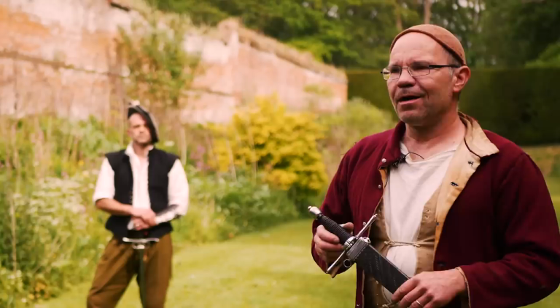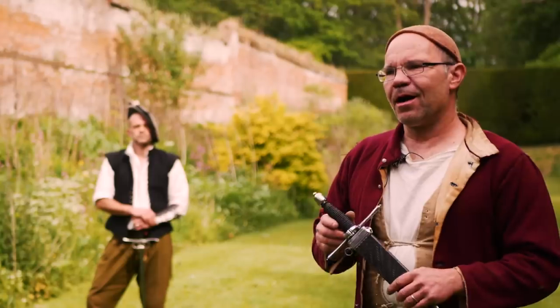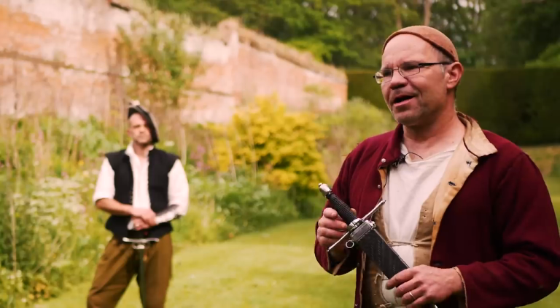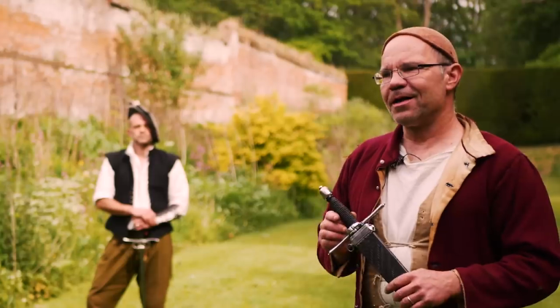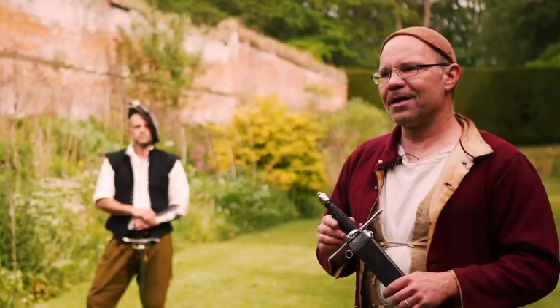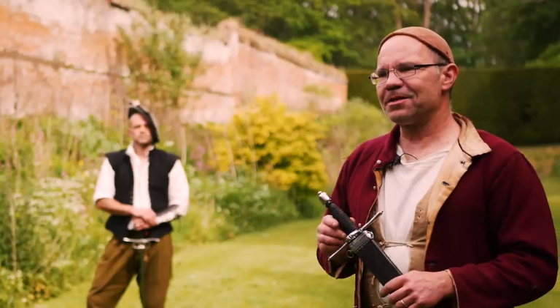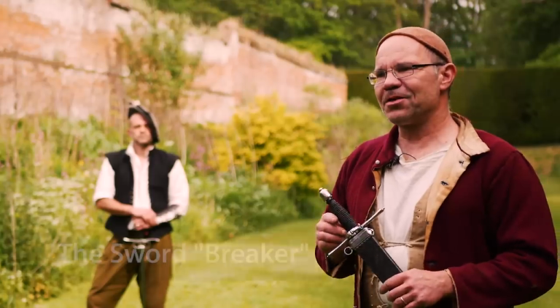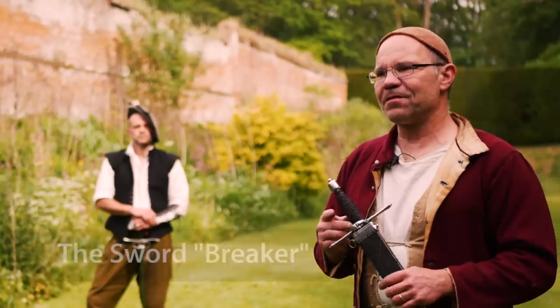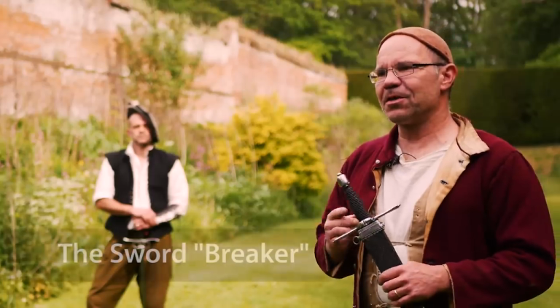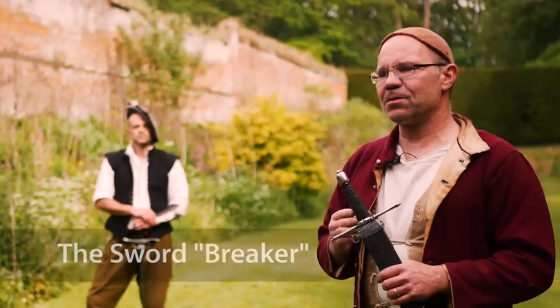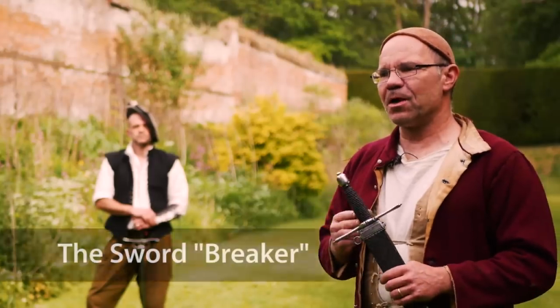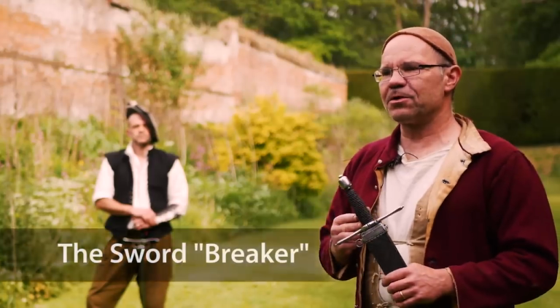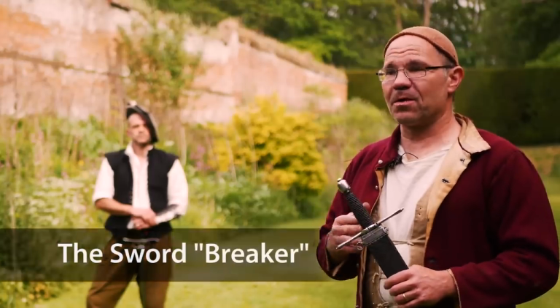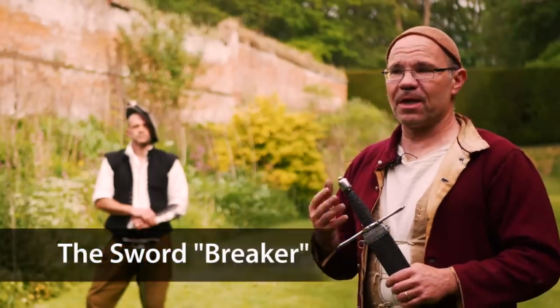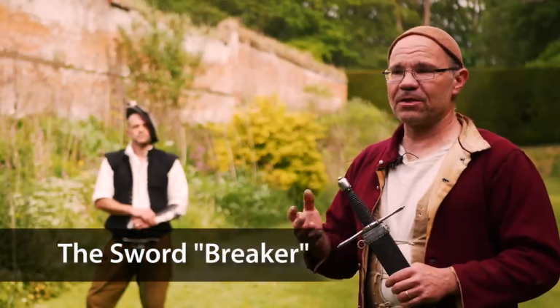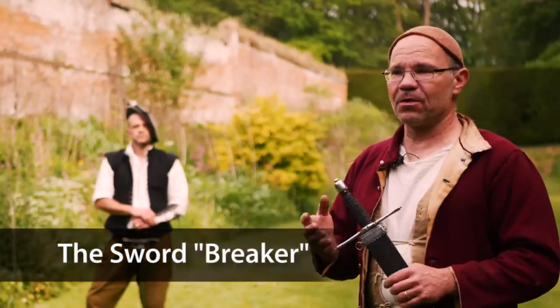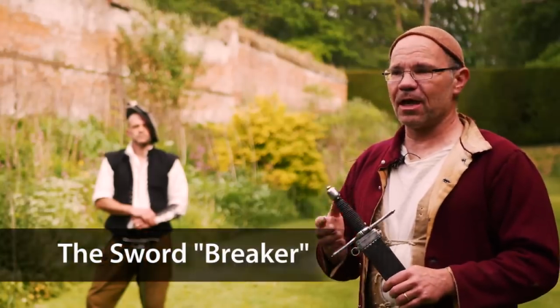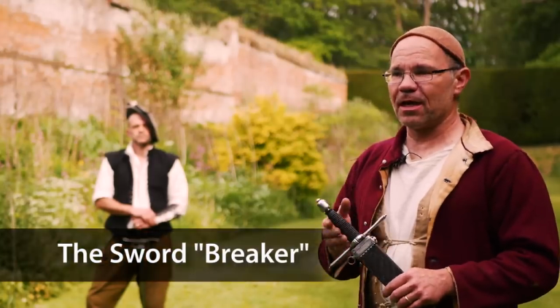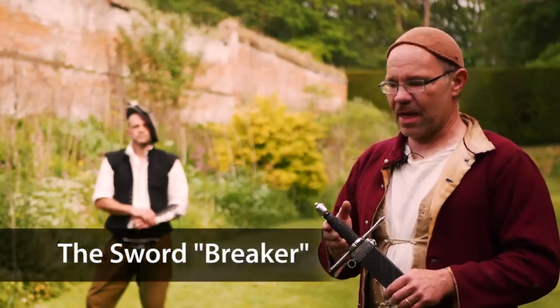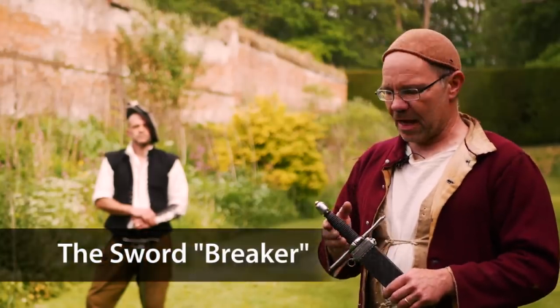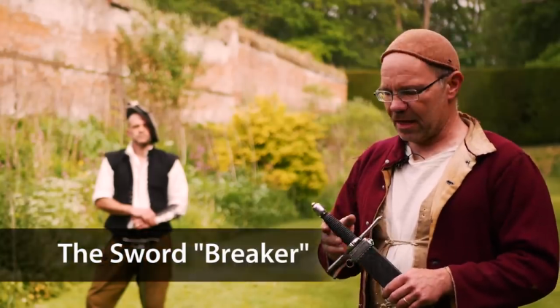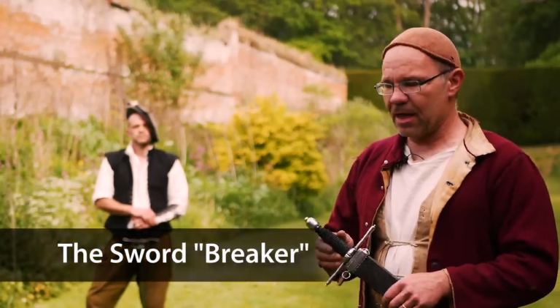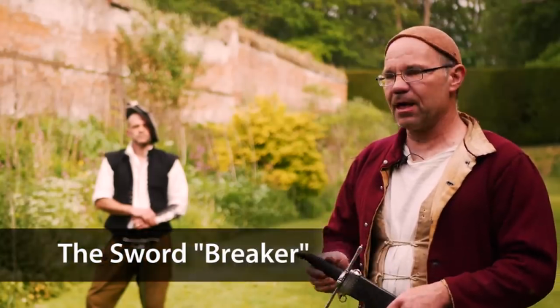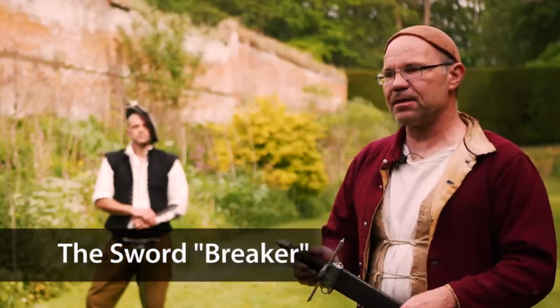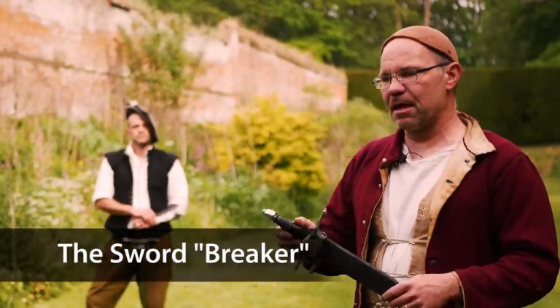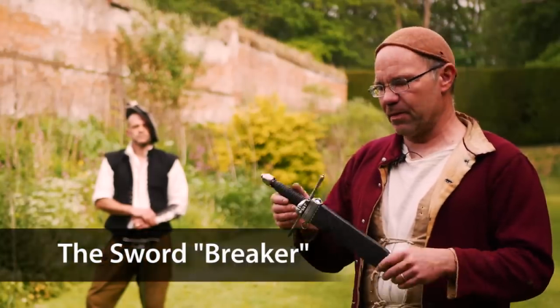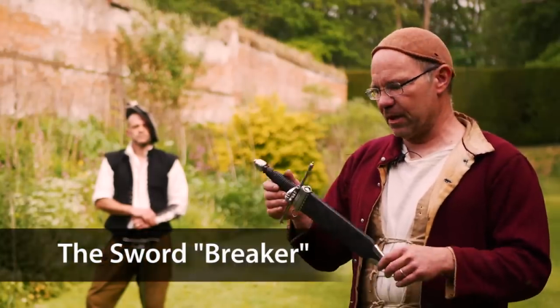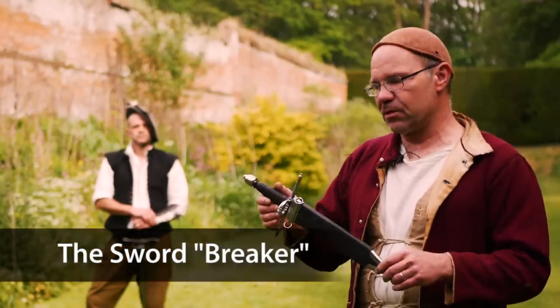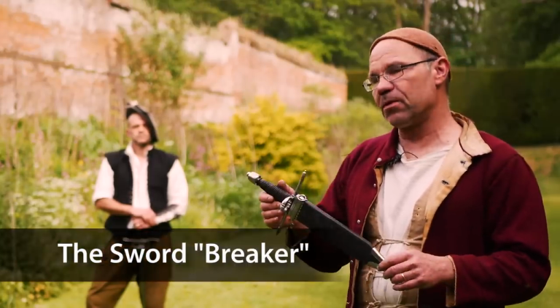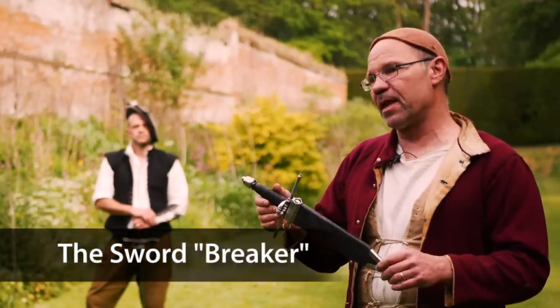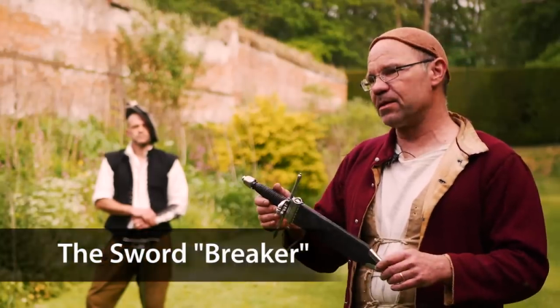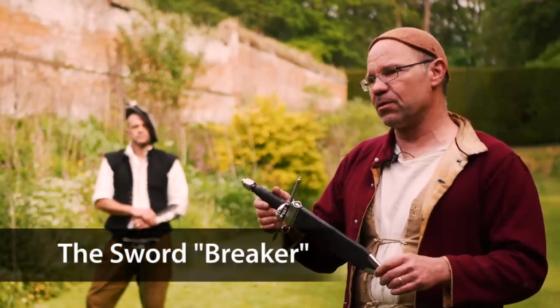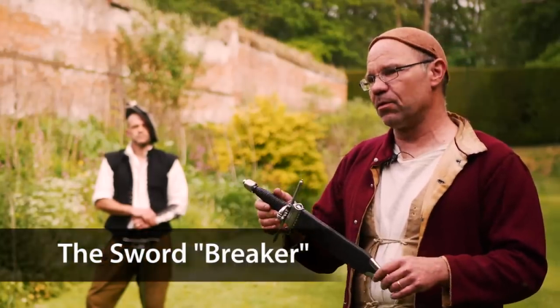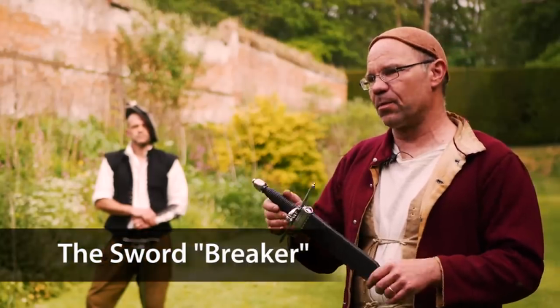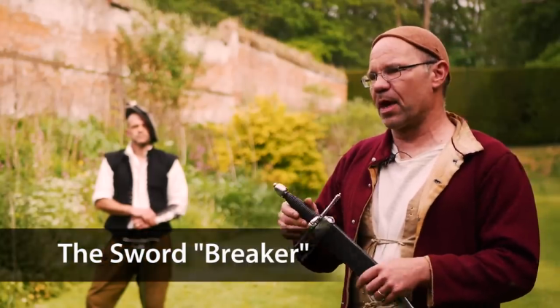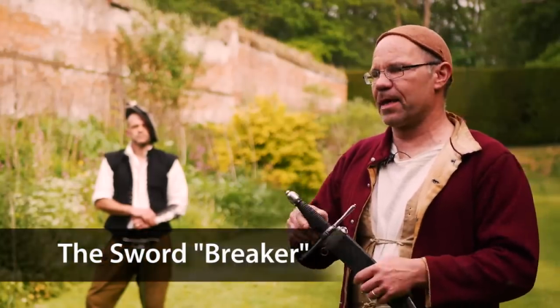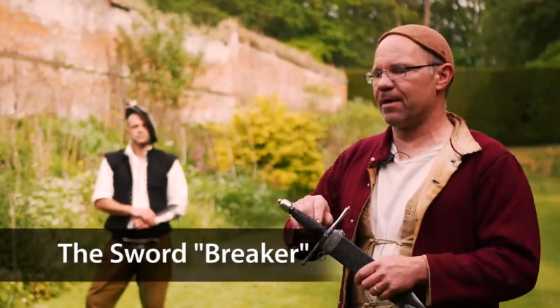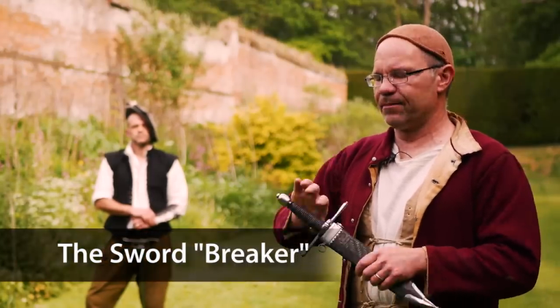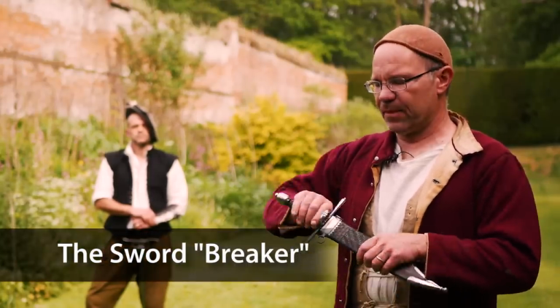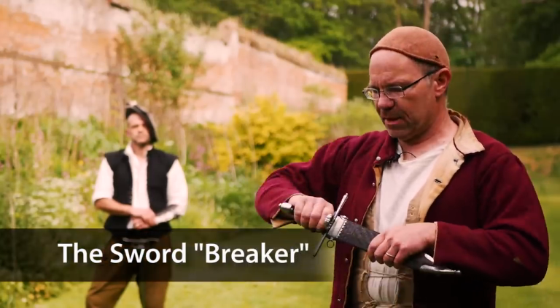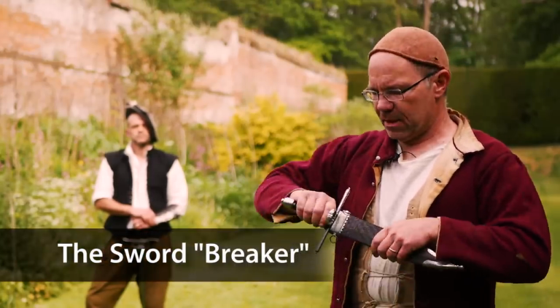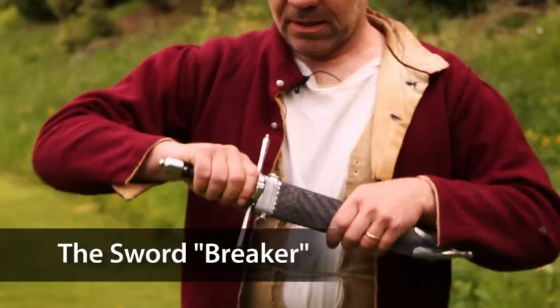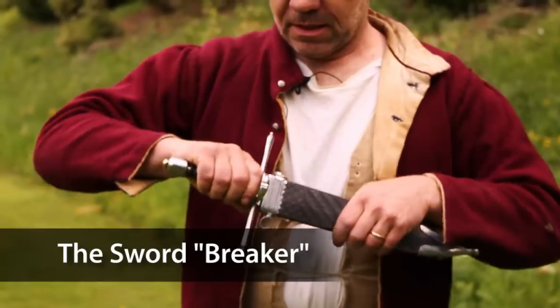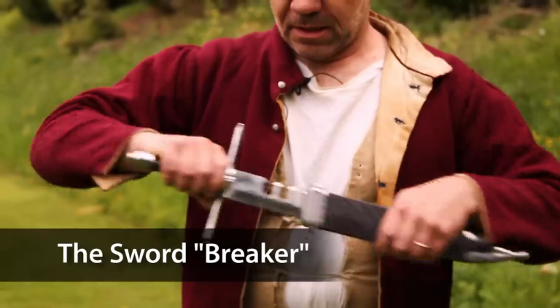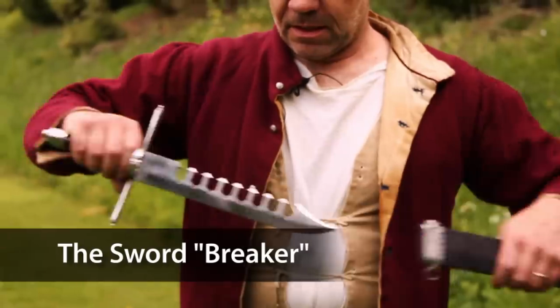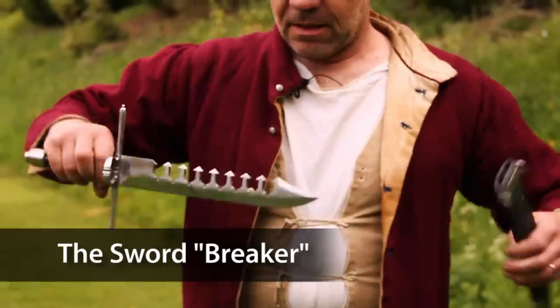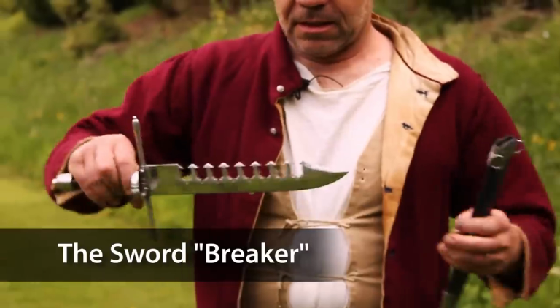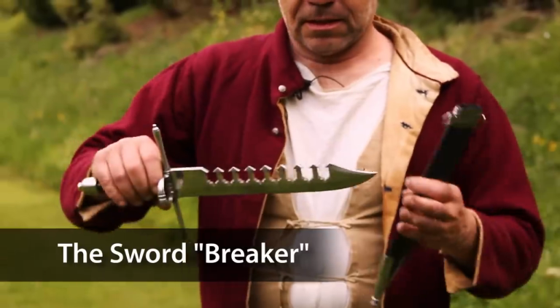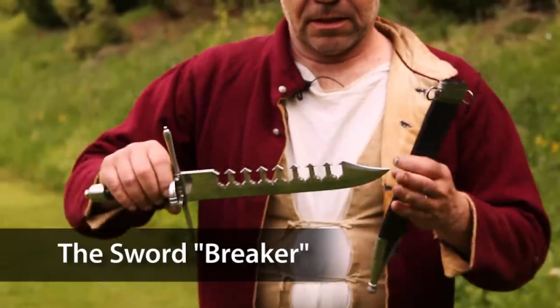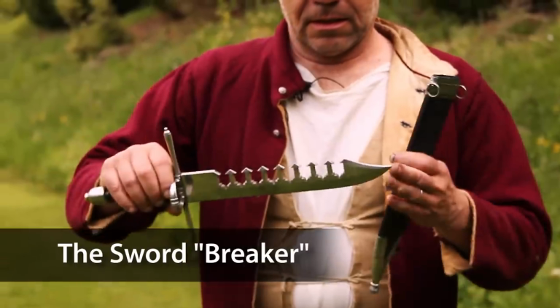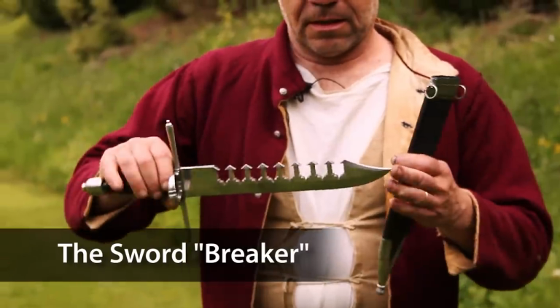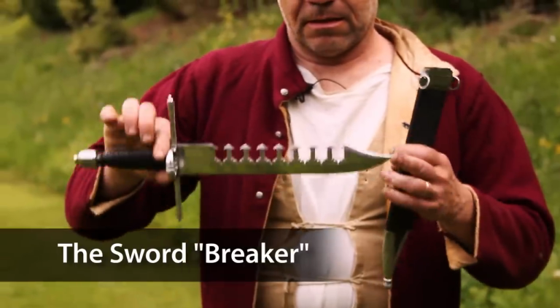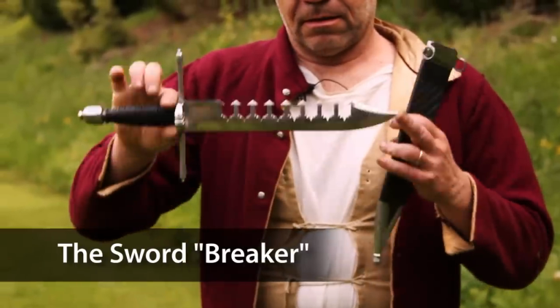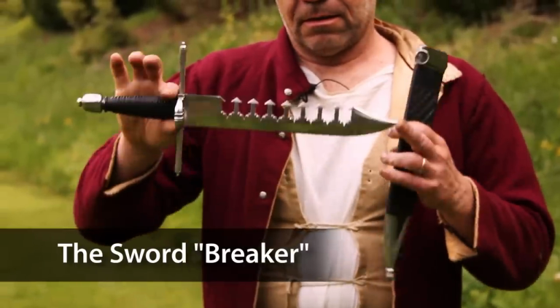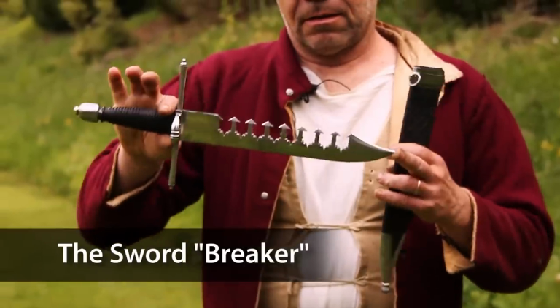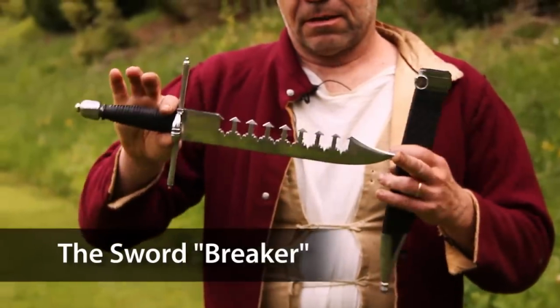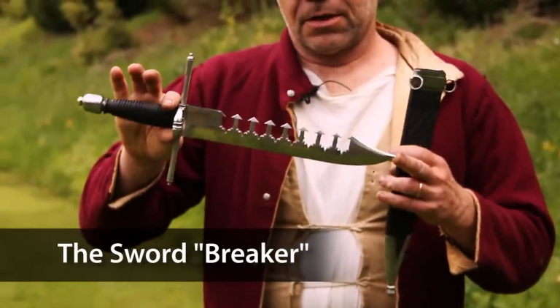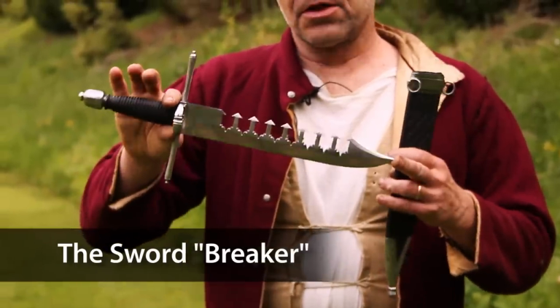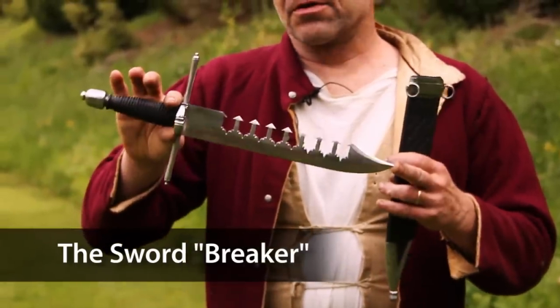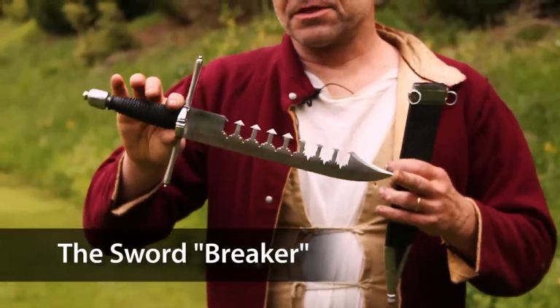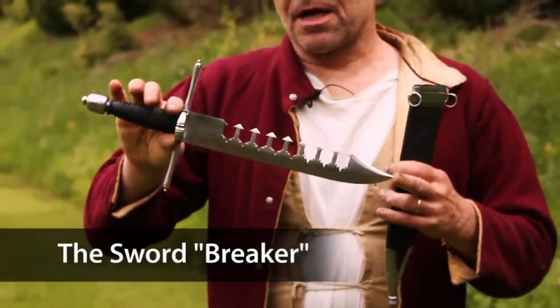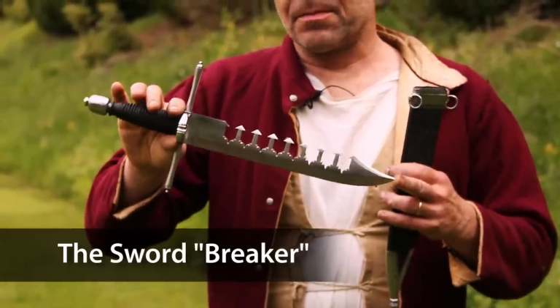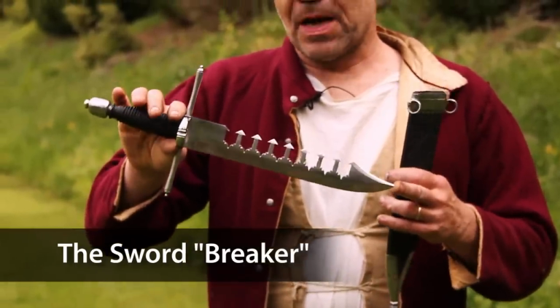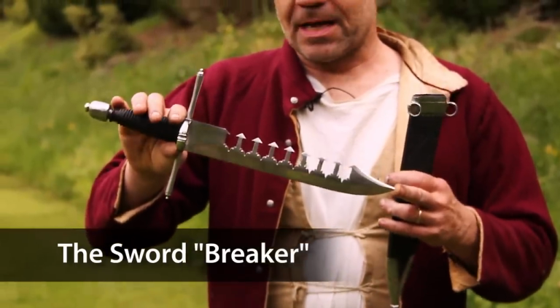Hi, it's Todd of Todd's Workshop and Todd Cutler here, and today we're going to talk about the sword breaker — a curiously shaped blade.